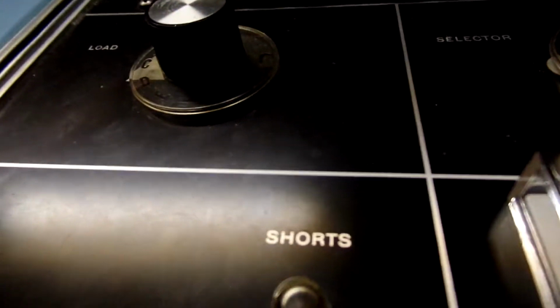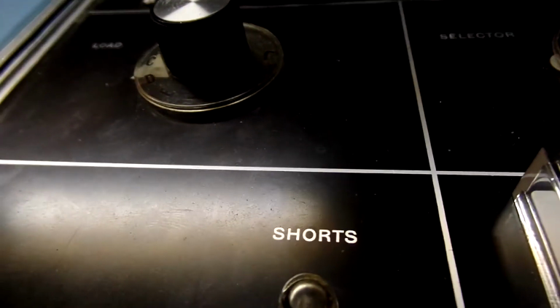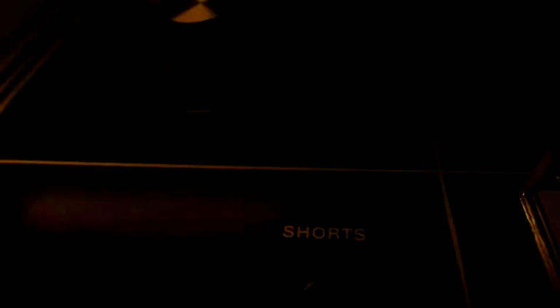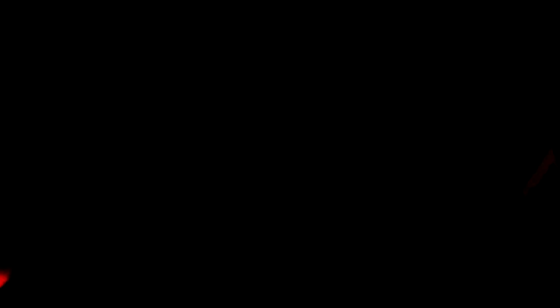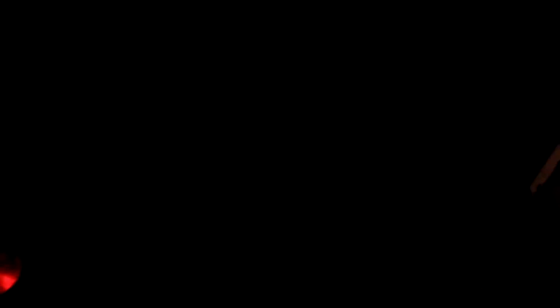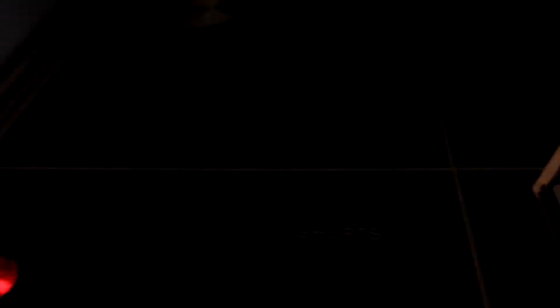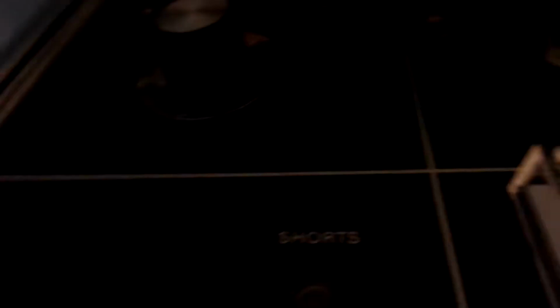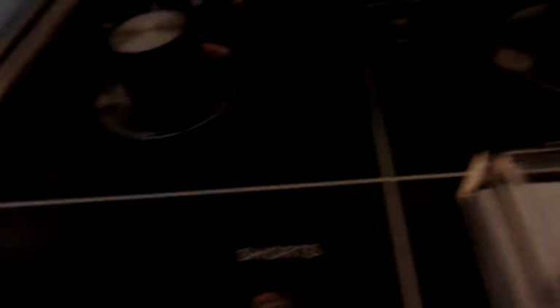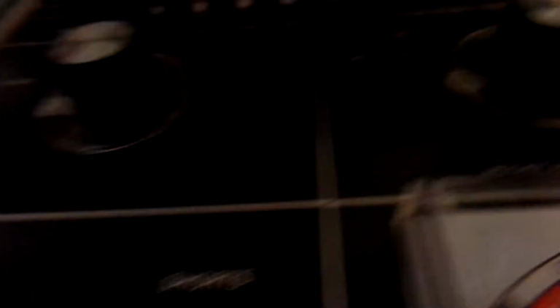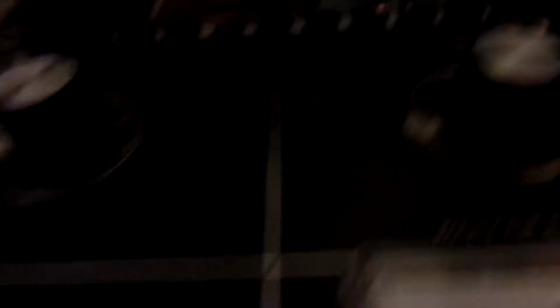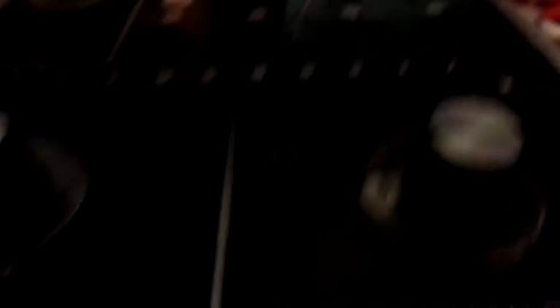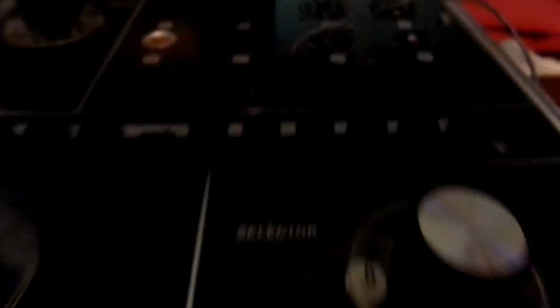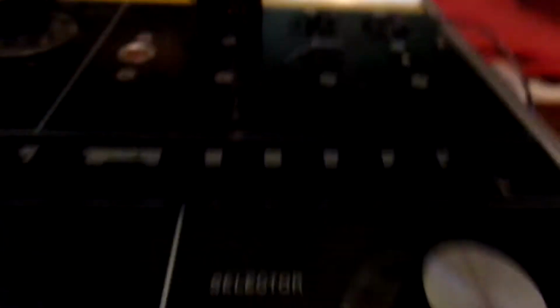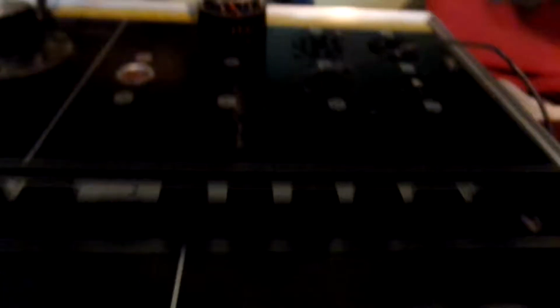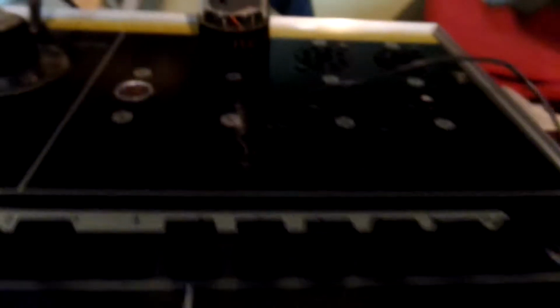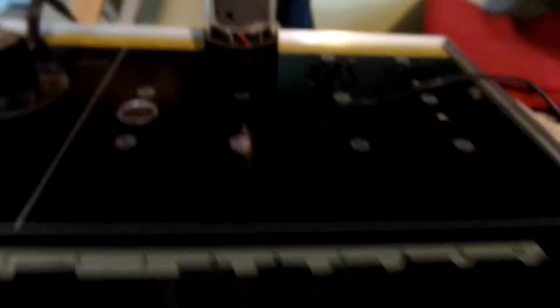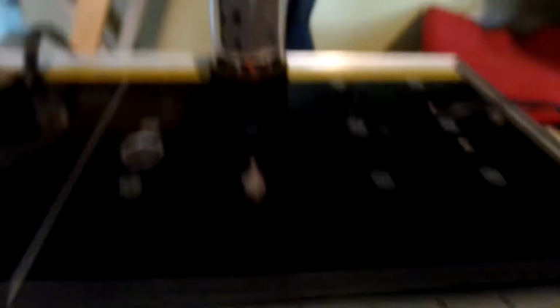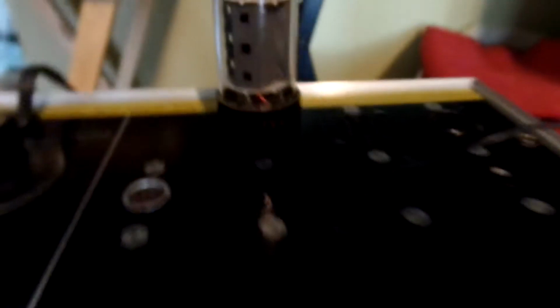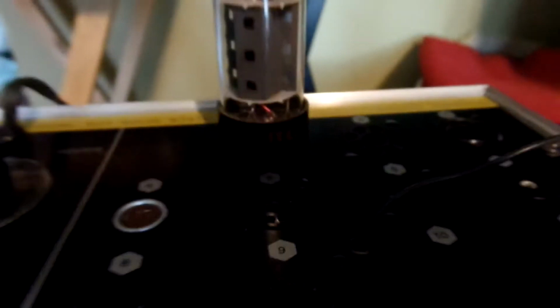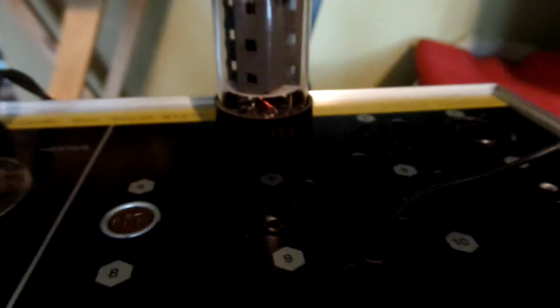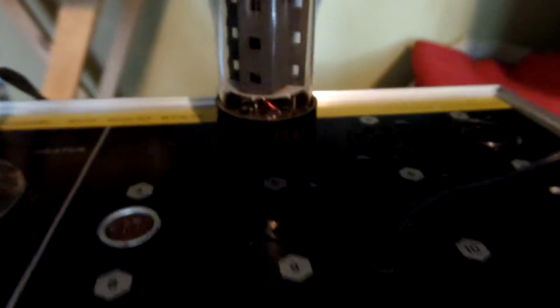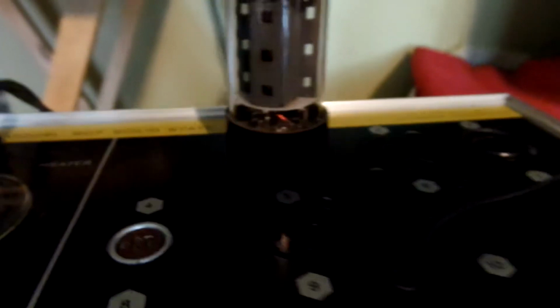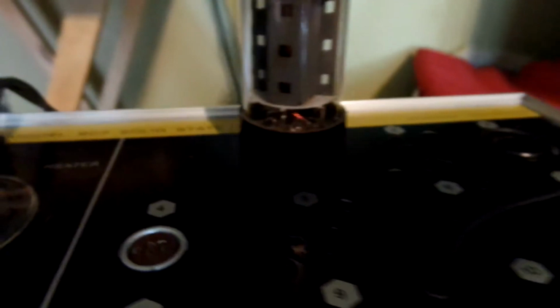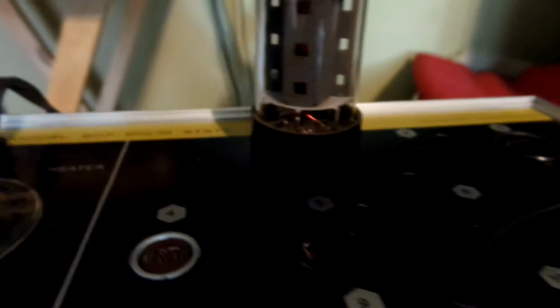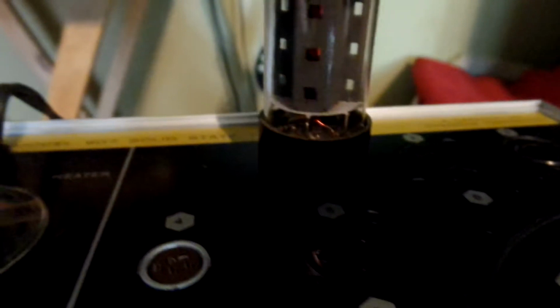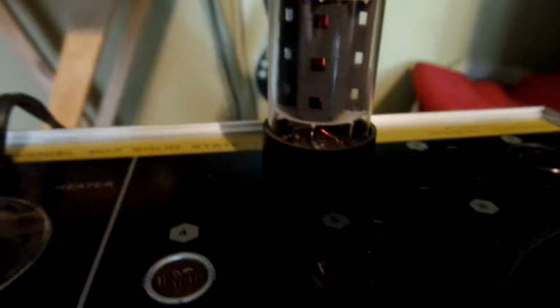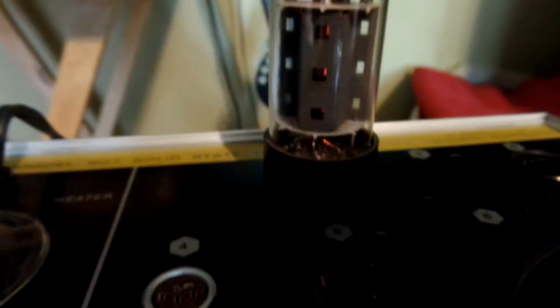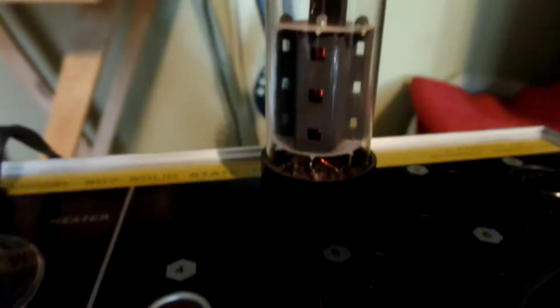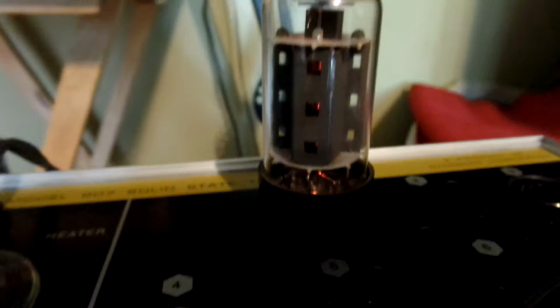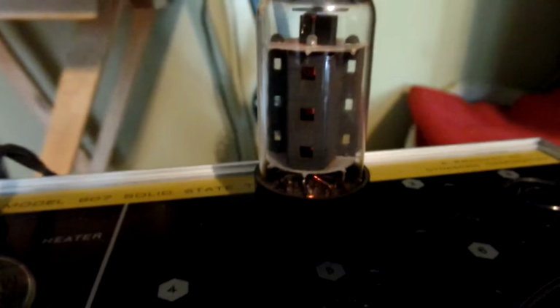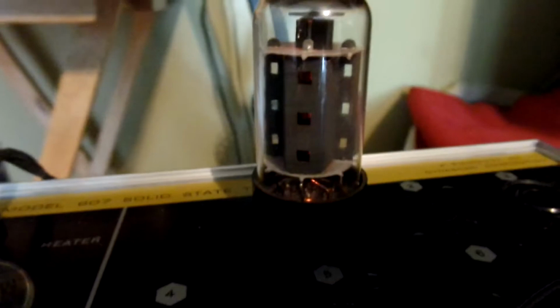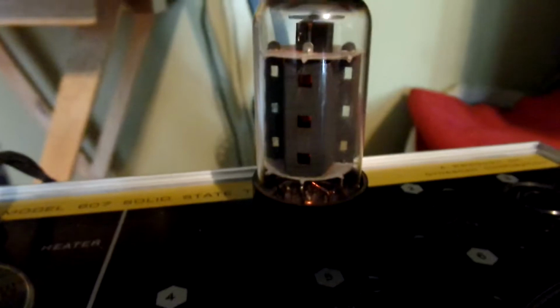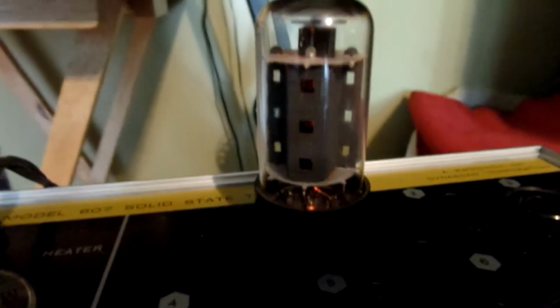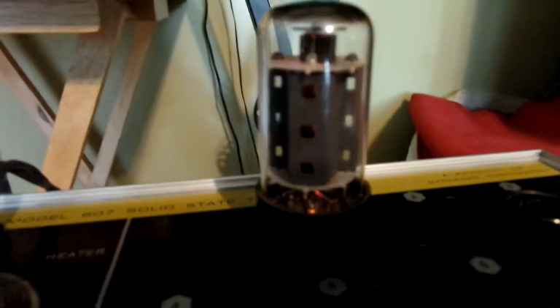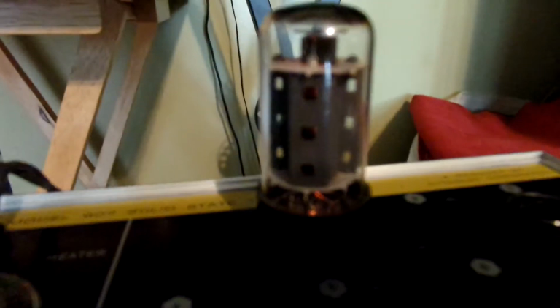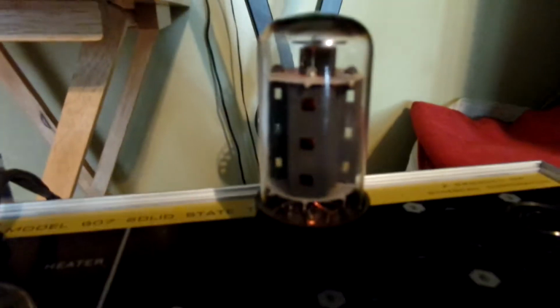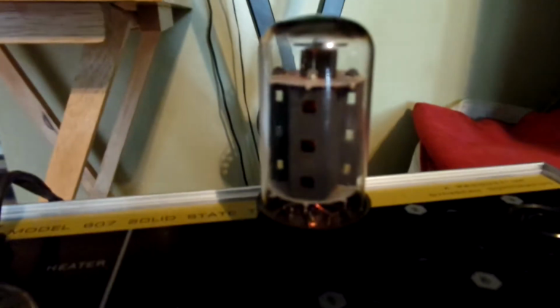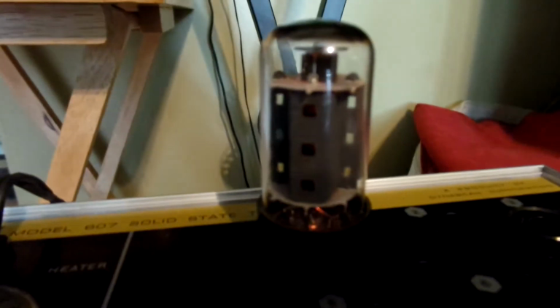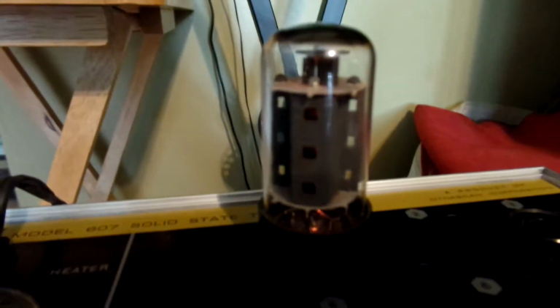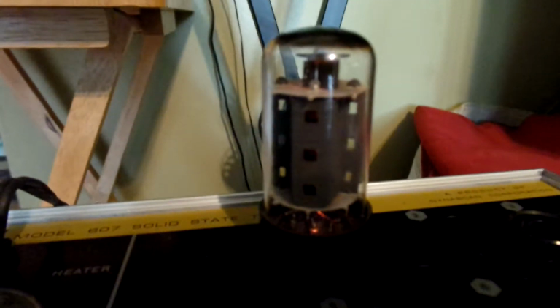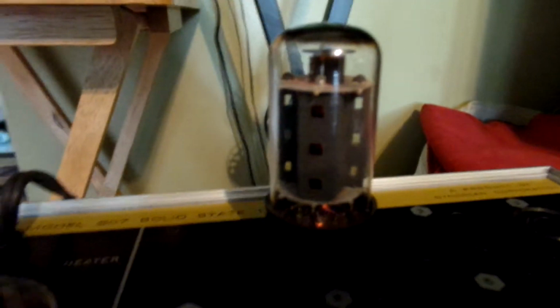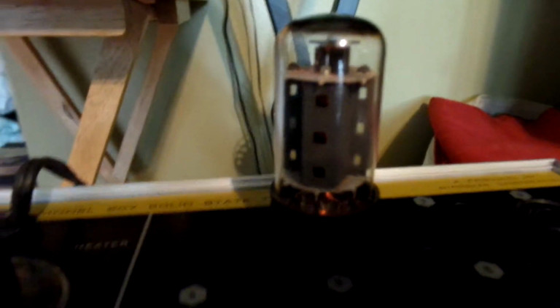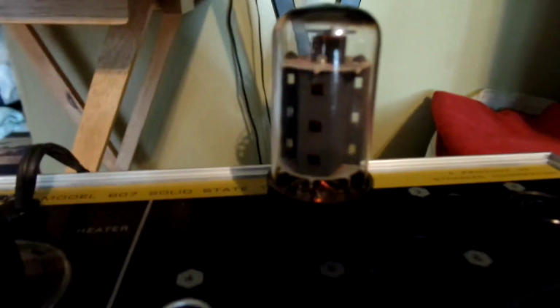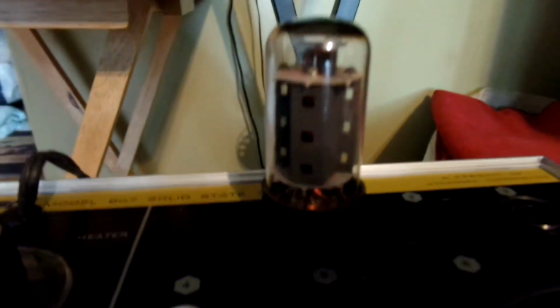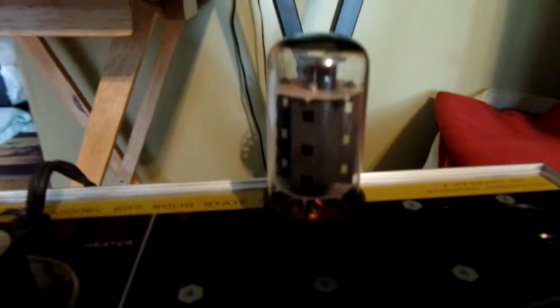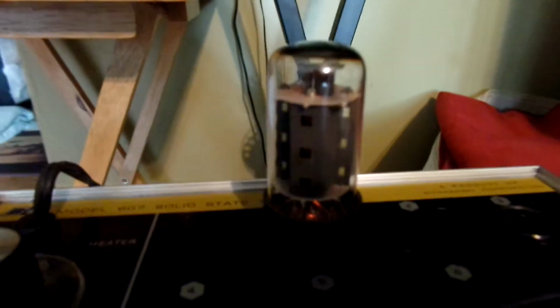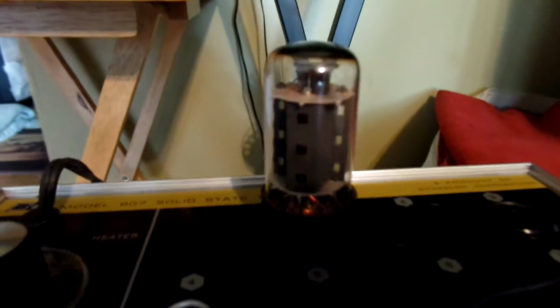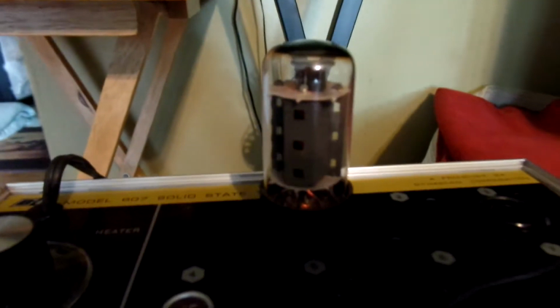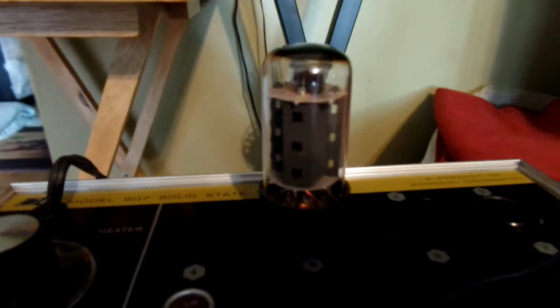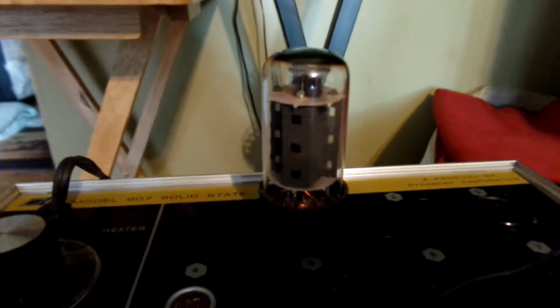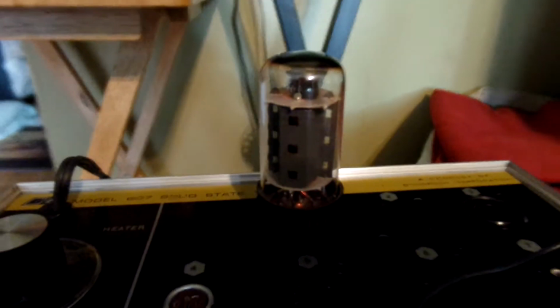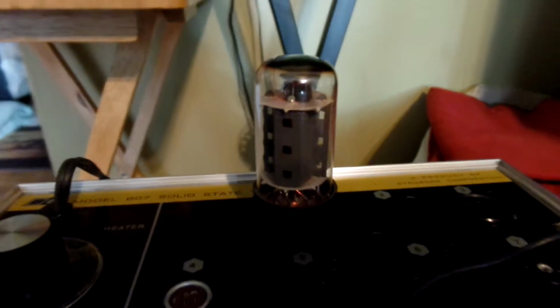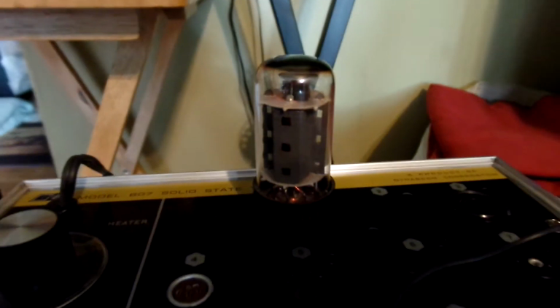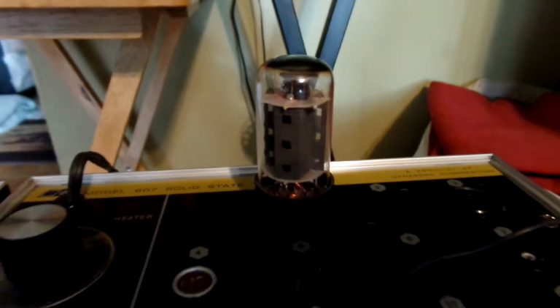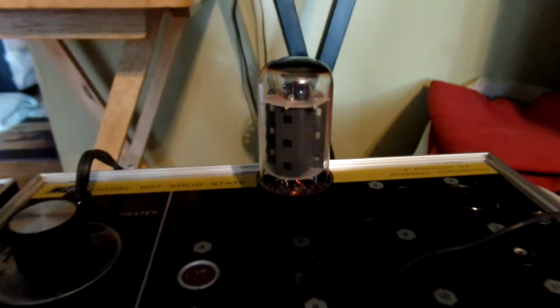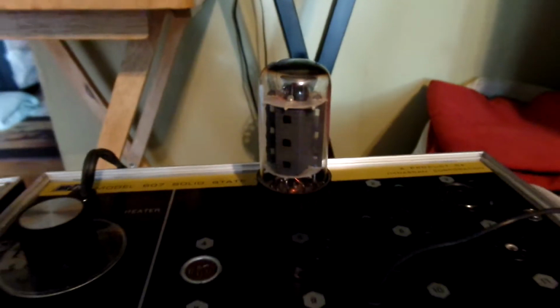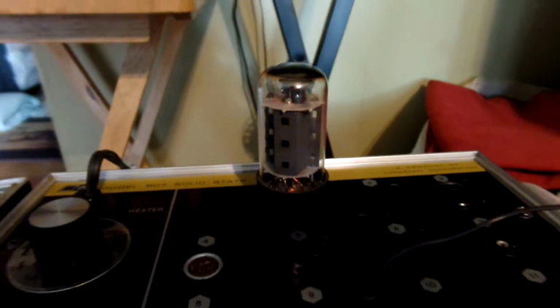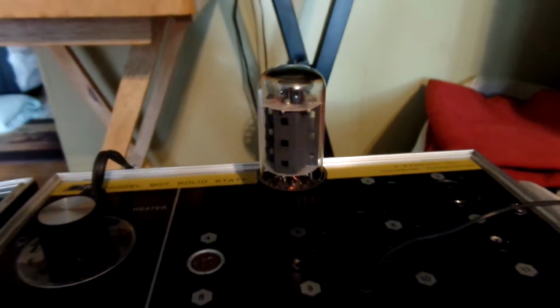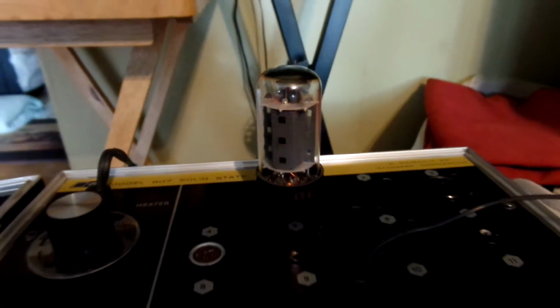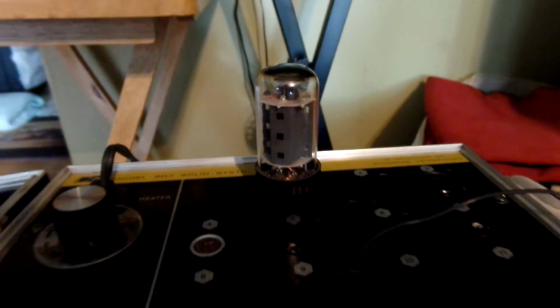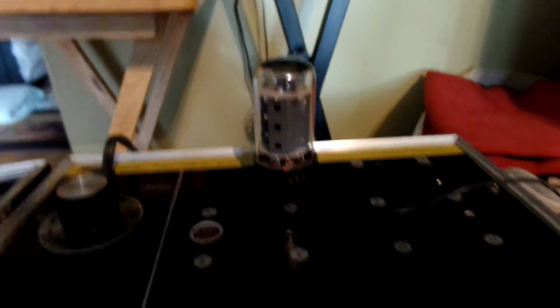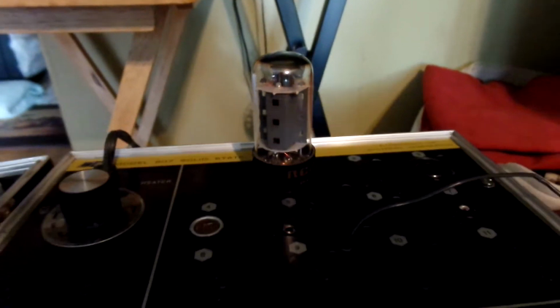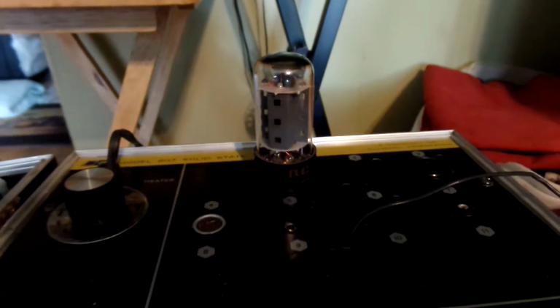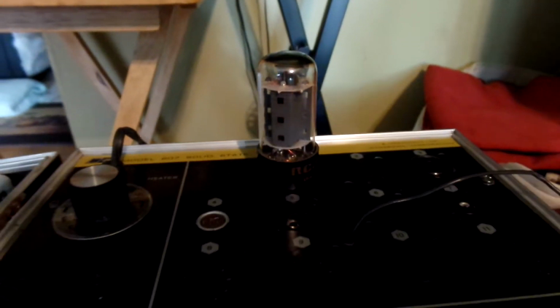And I'm going to turn off the slide here. You can see the tube glowing. They do work well.